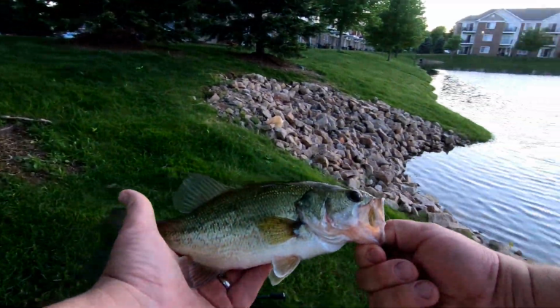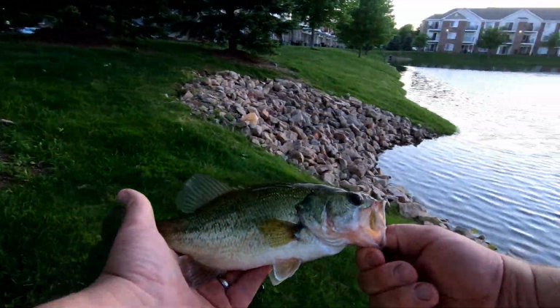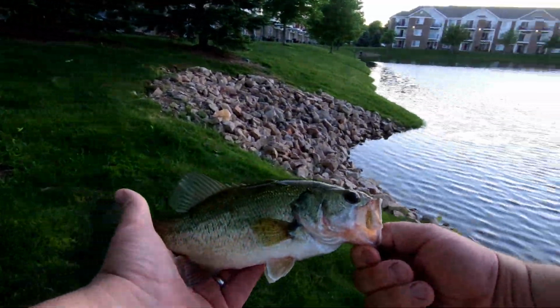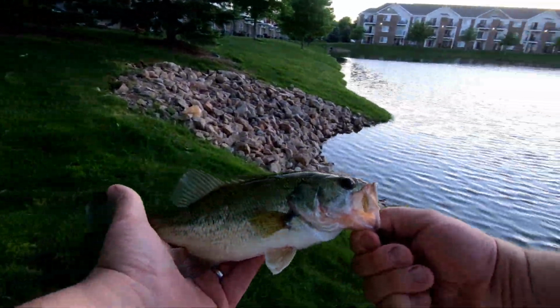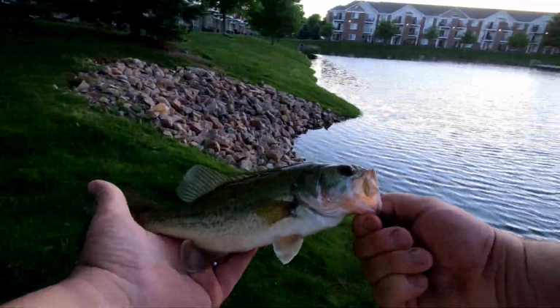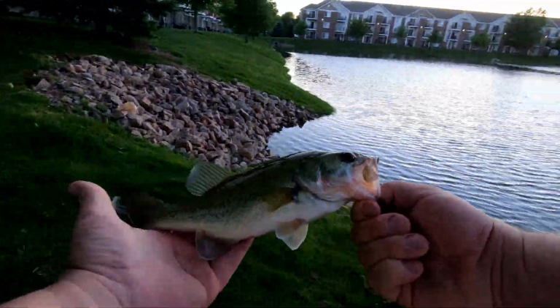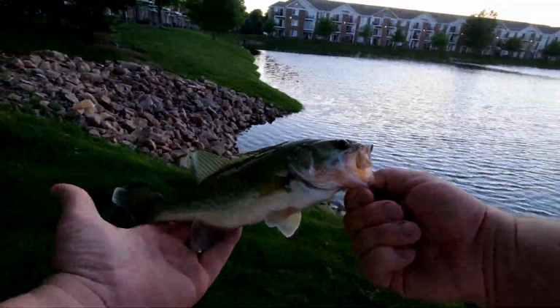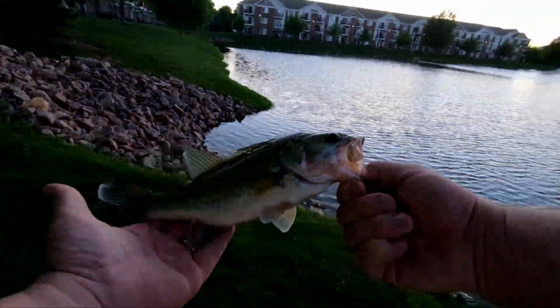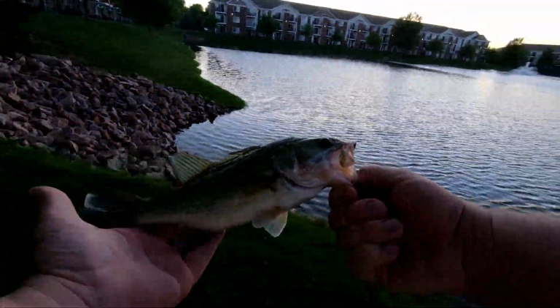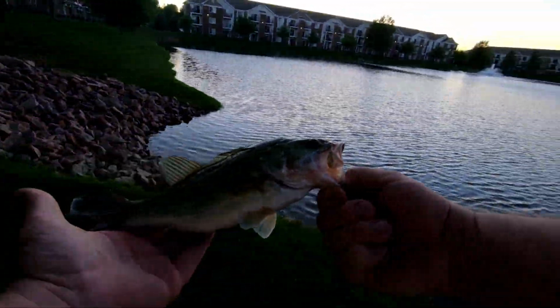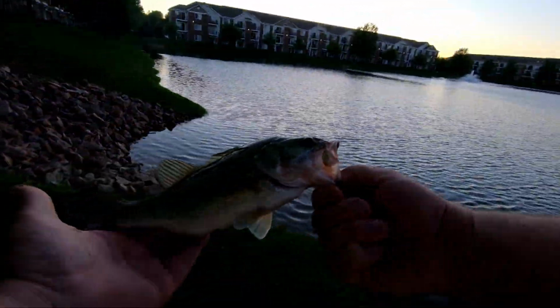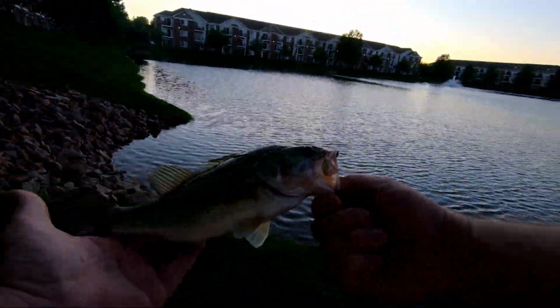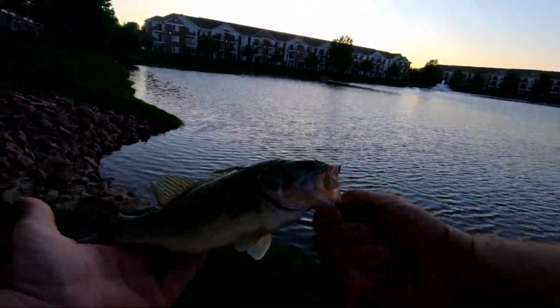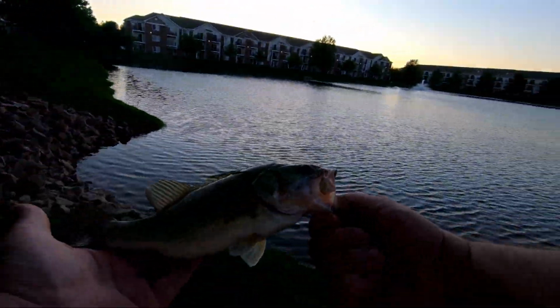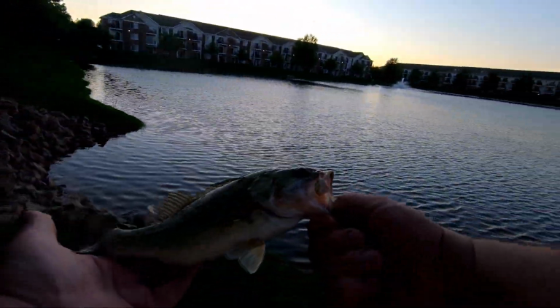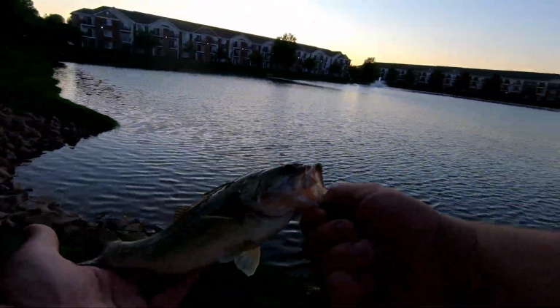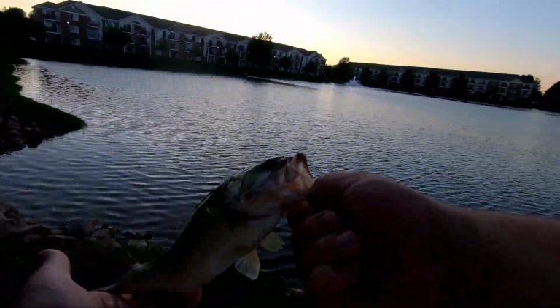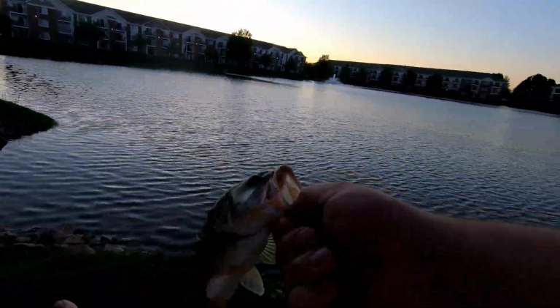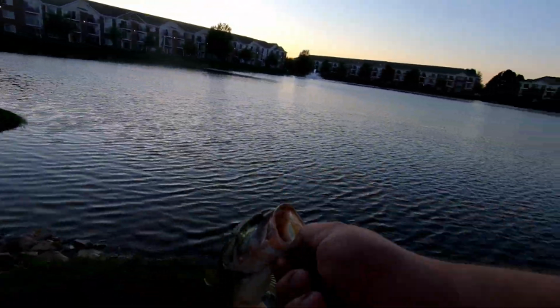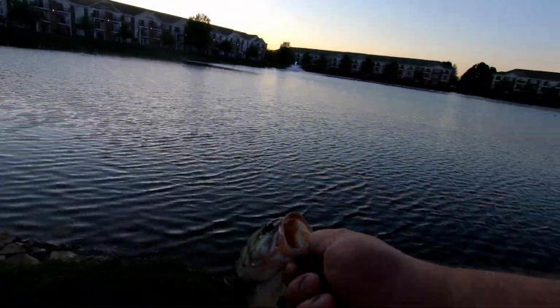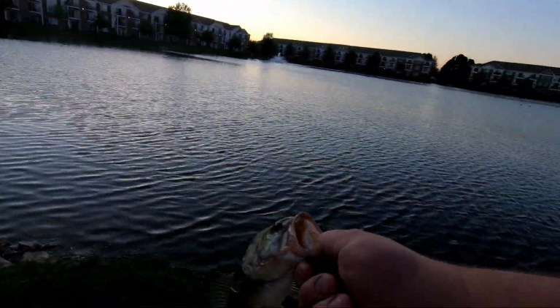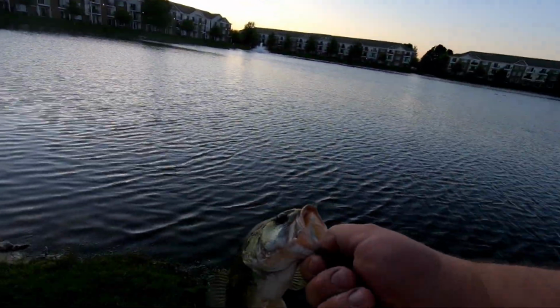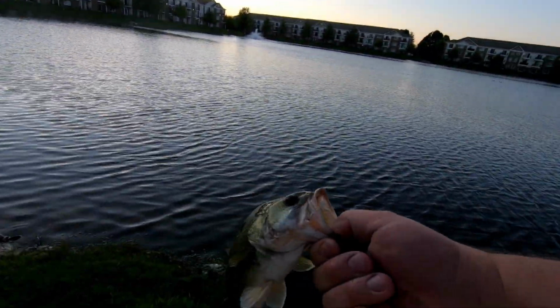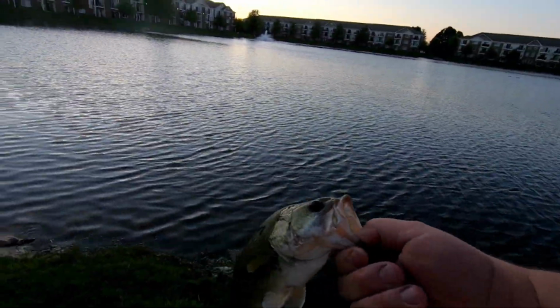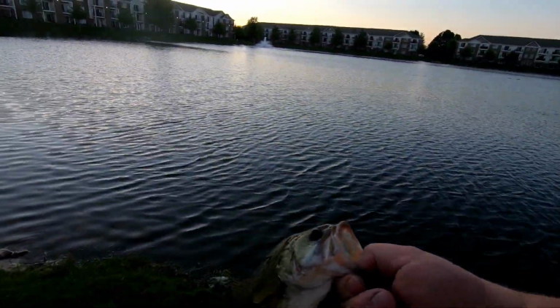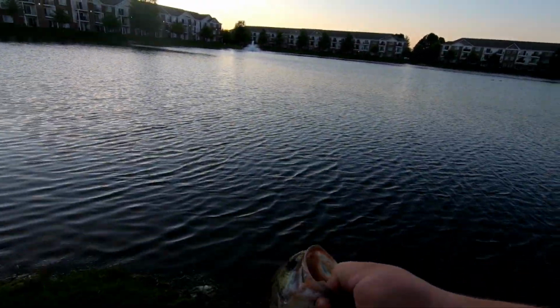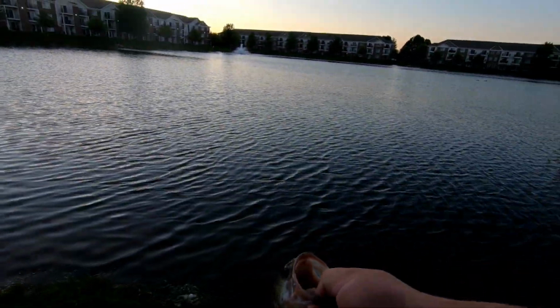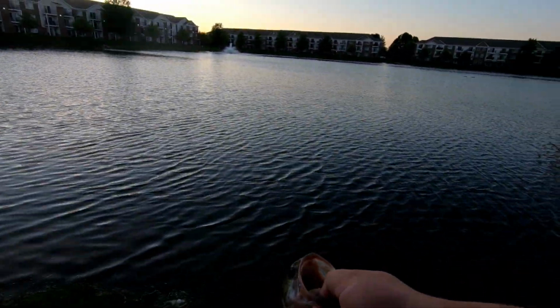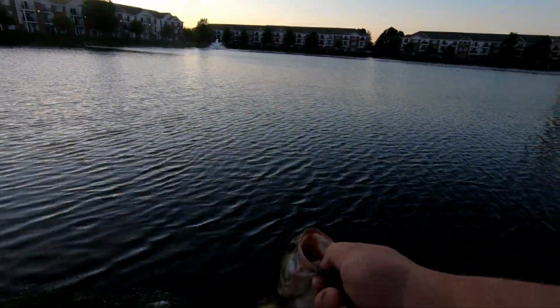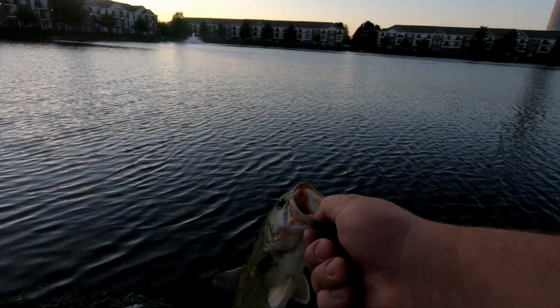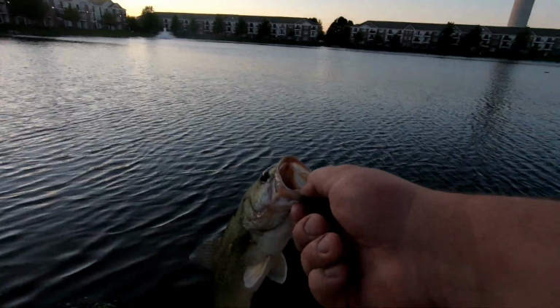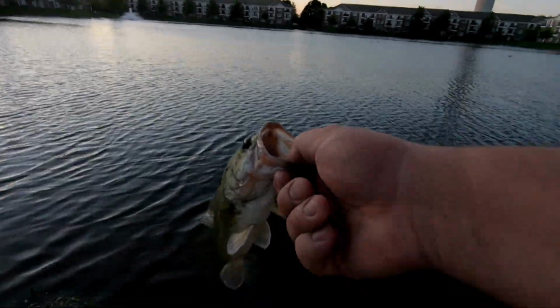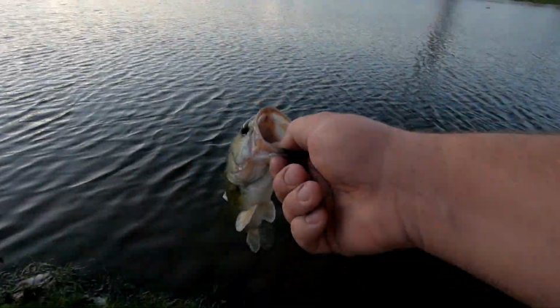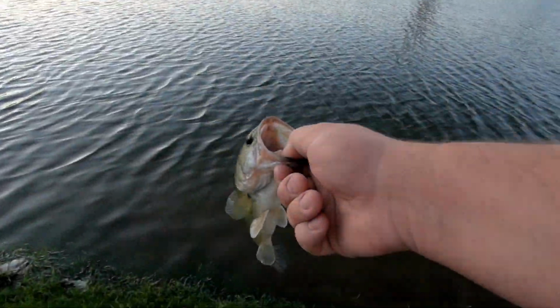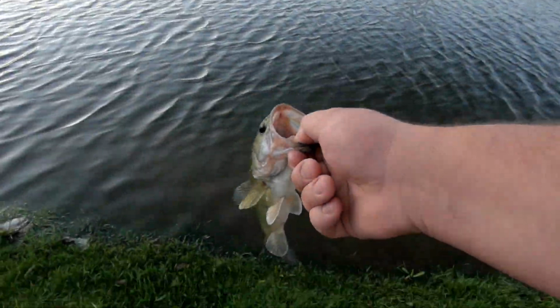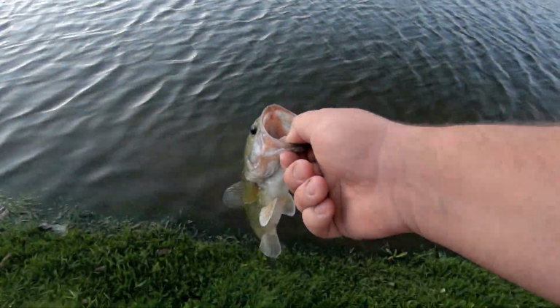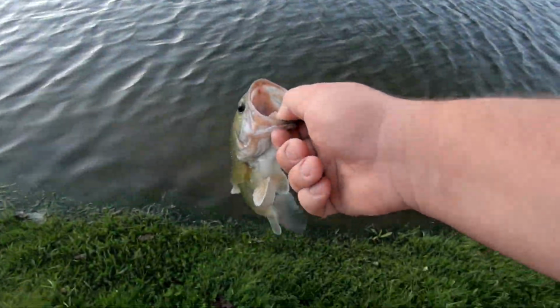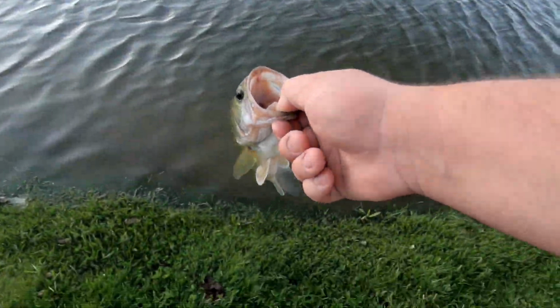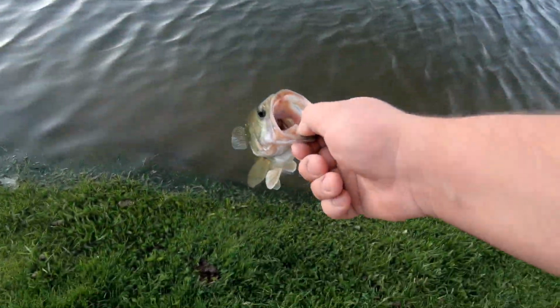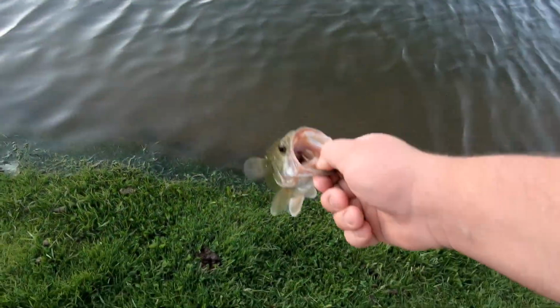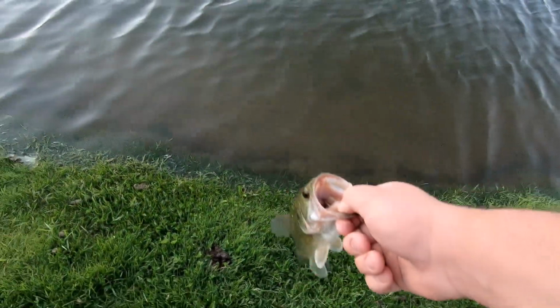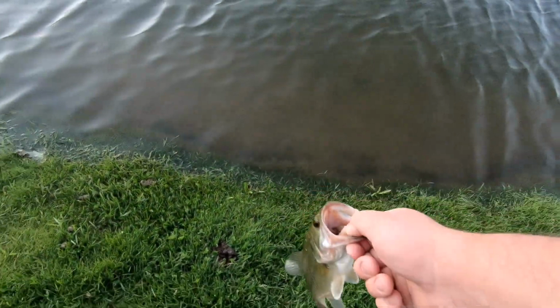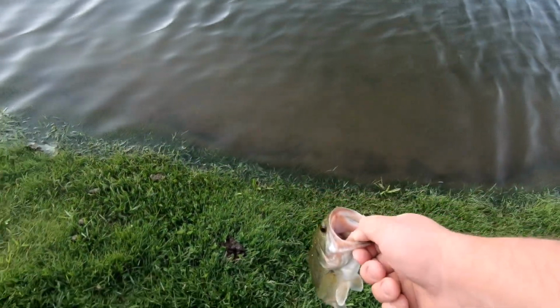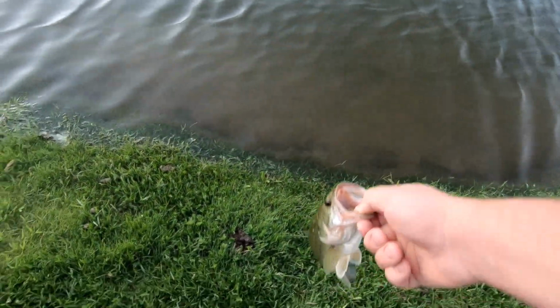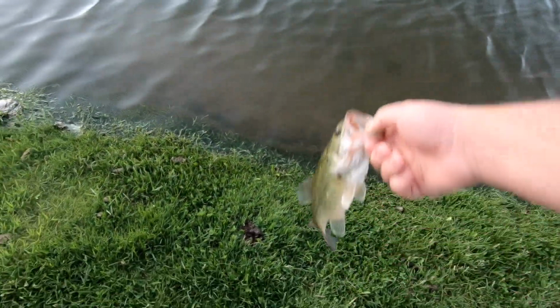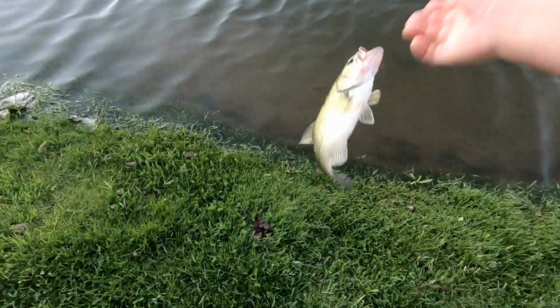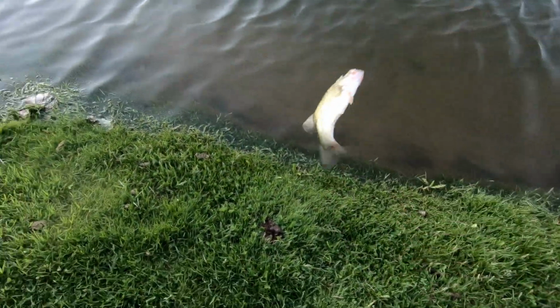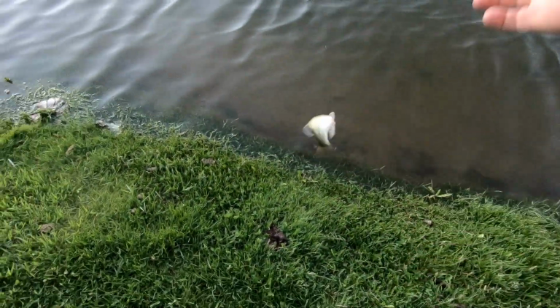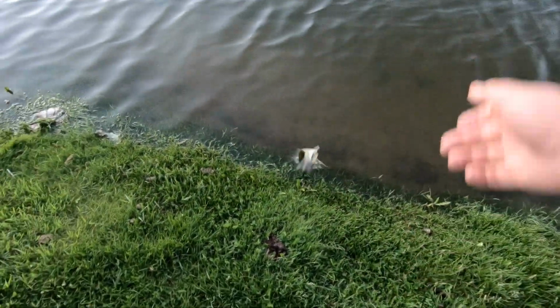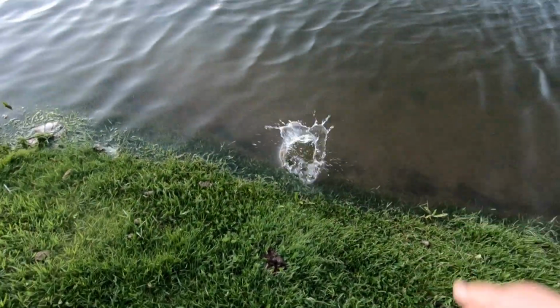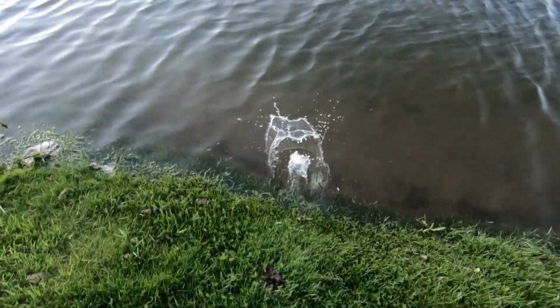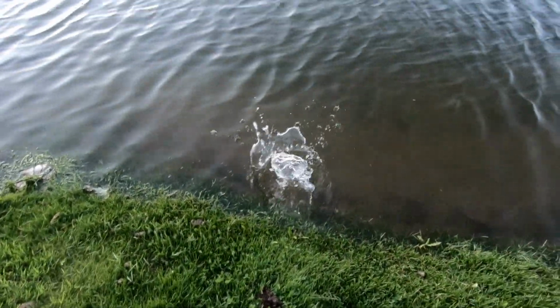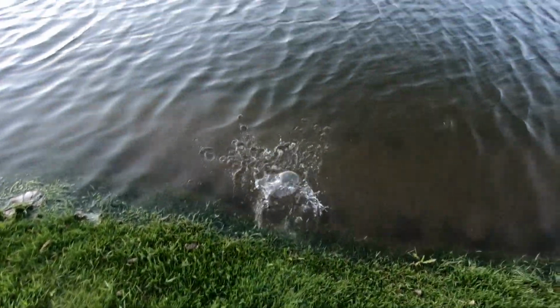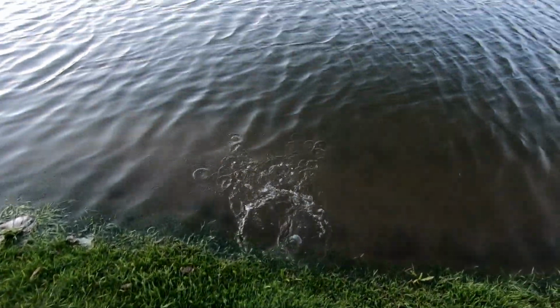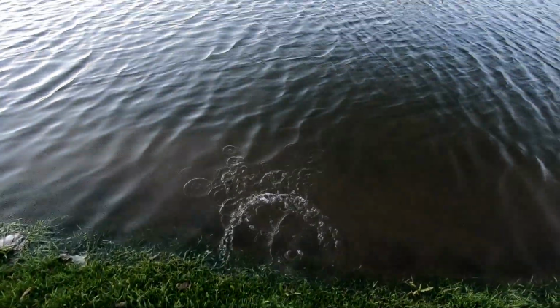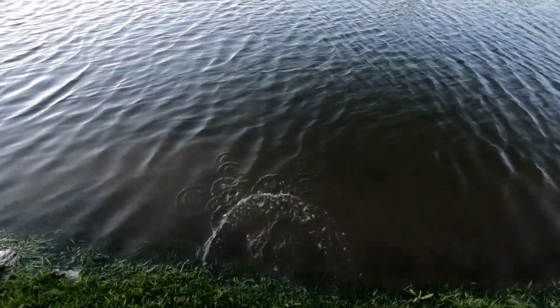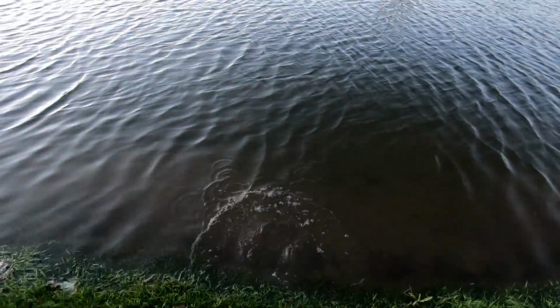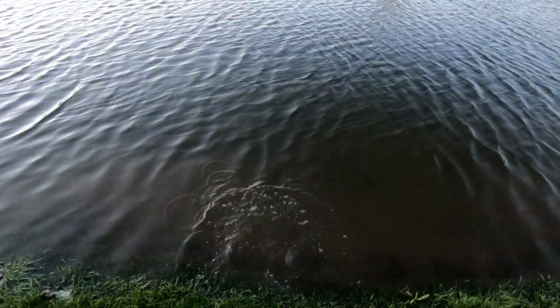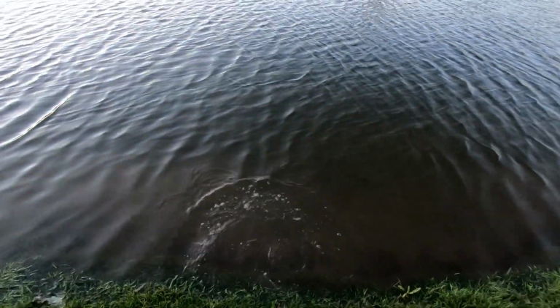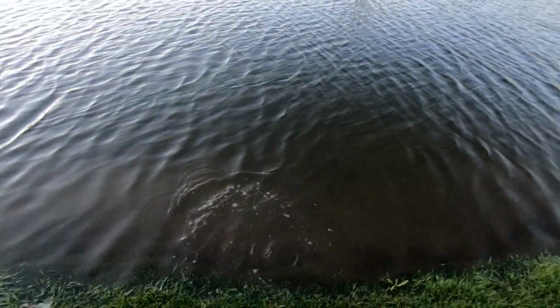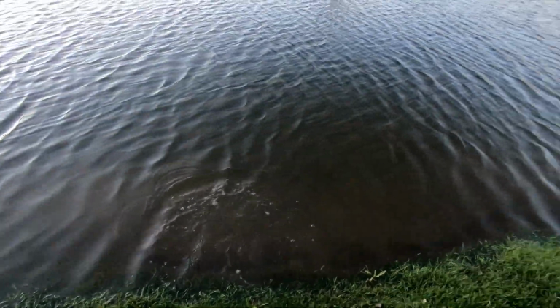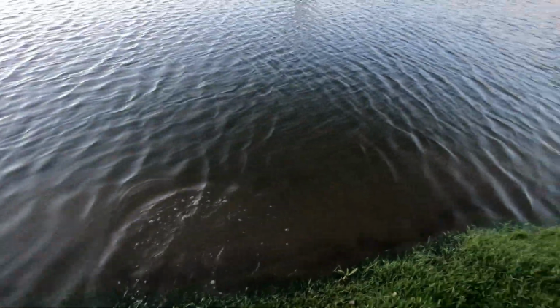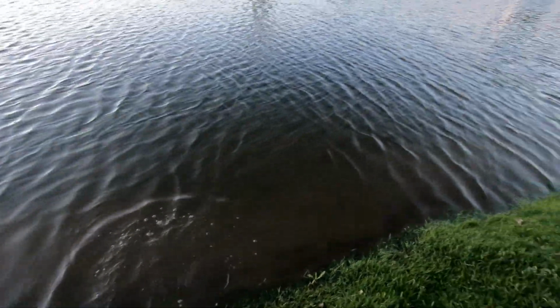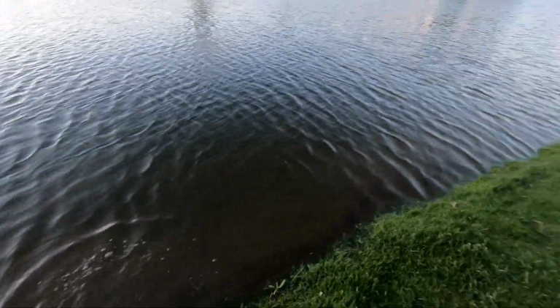There's a little, little guy. Let's get him back to the water real quick. All right, sweet.